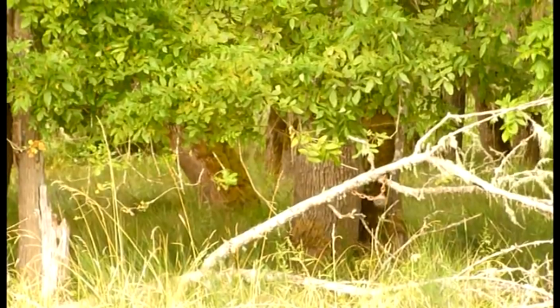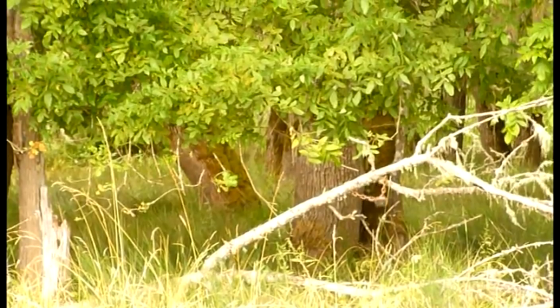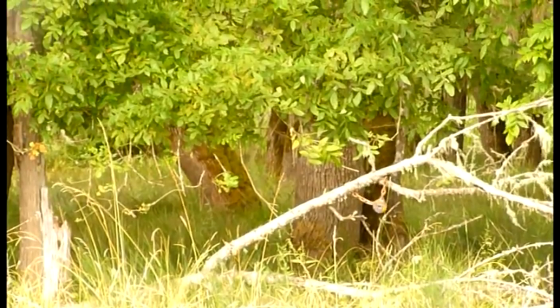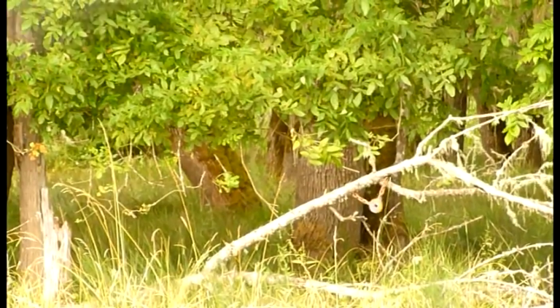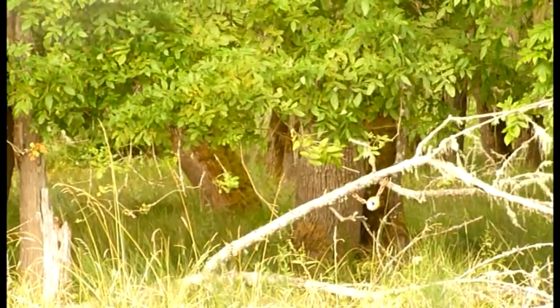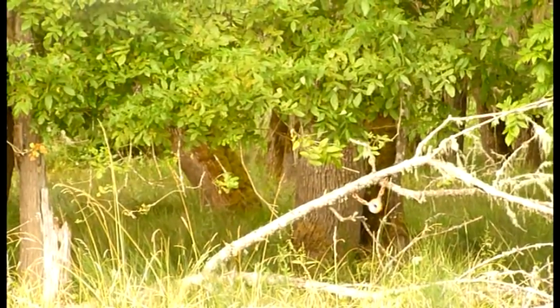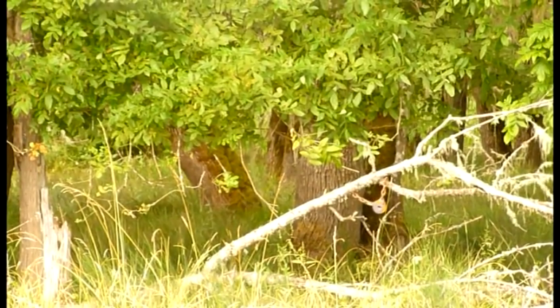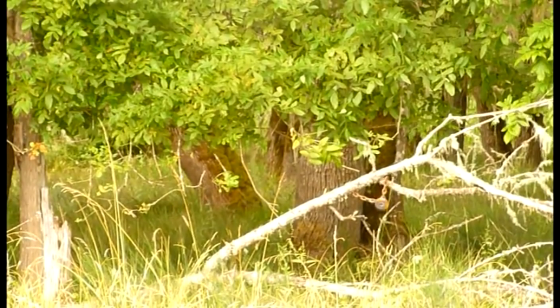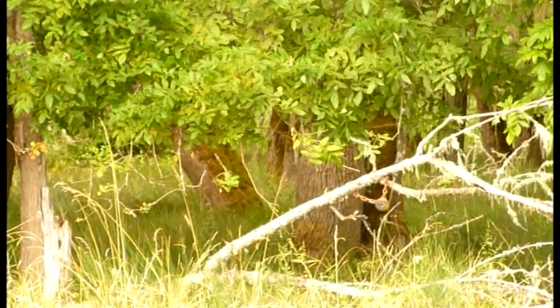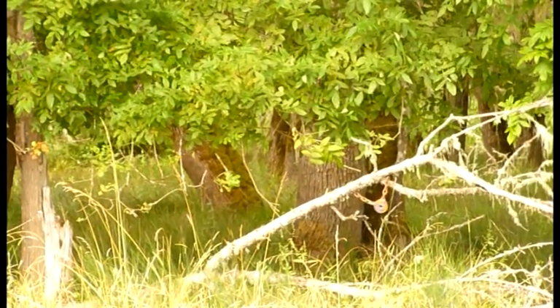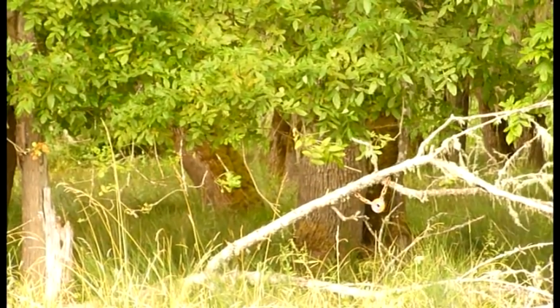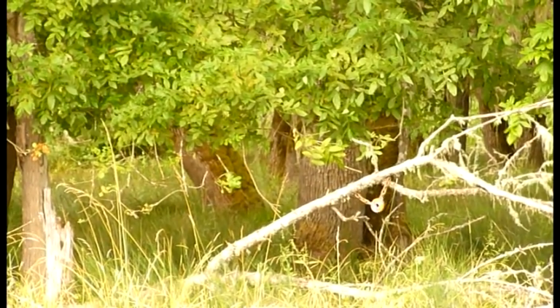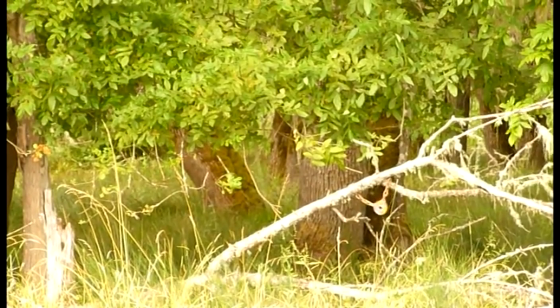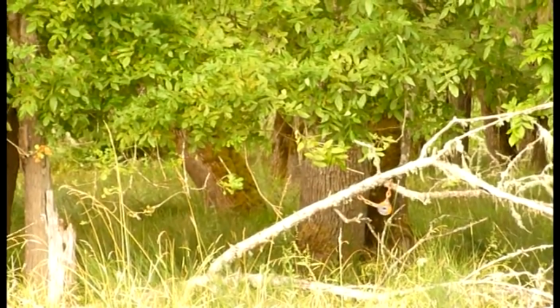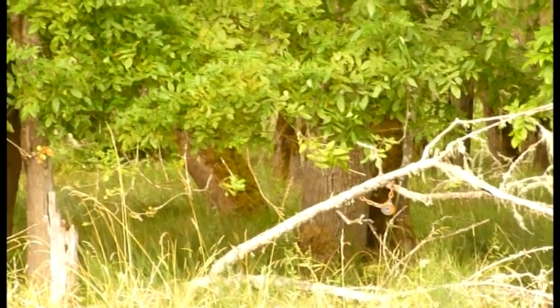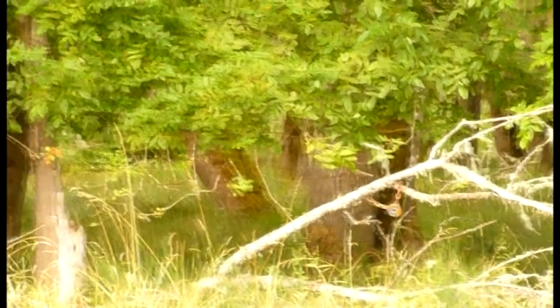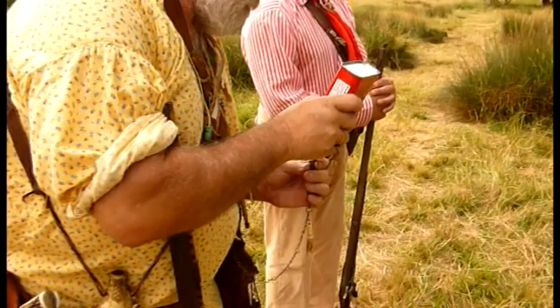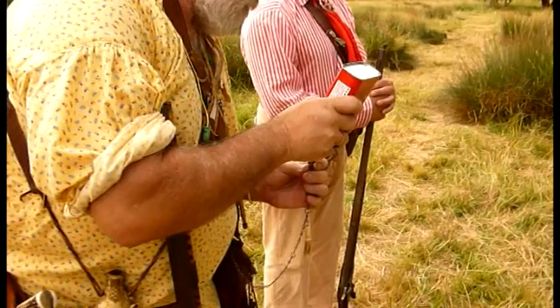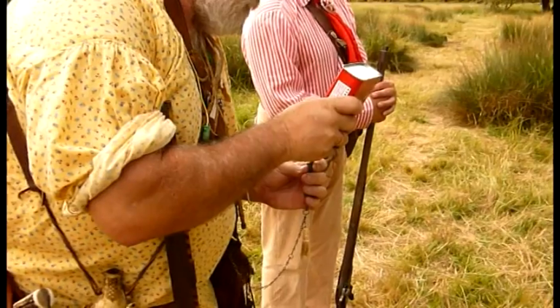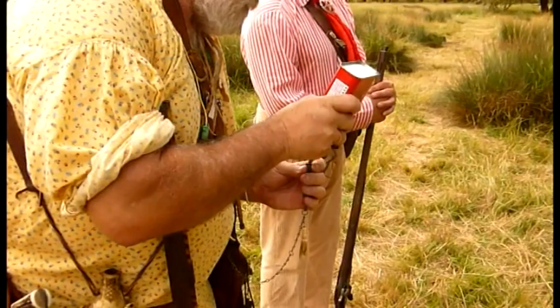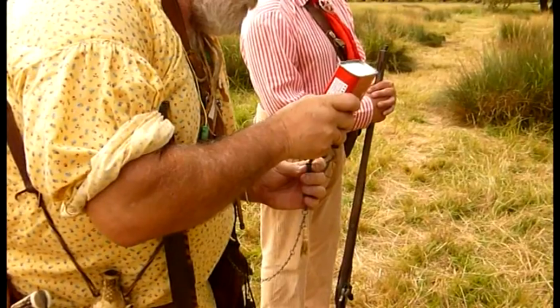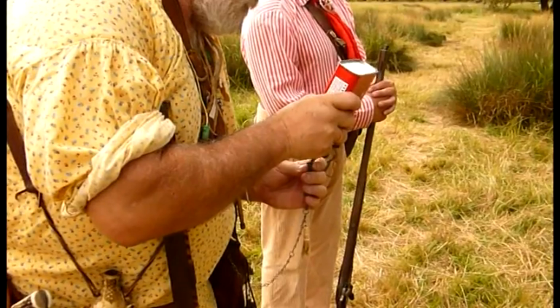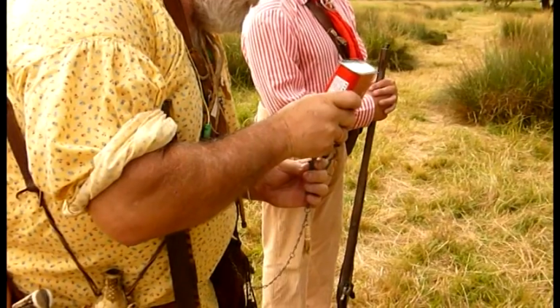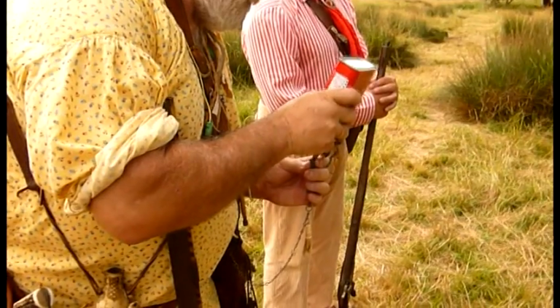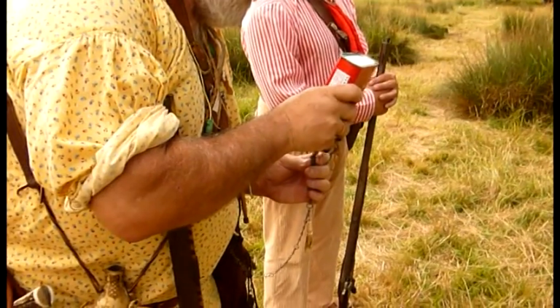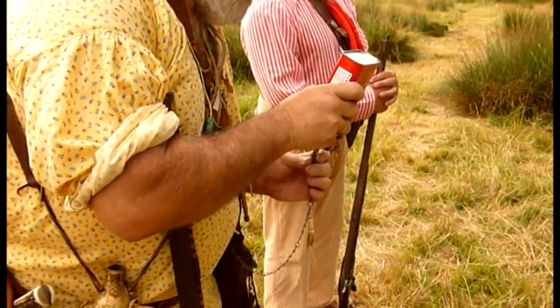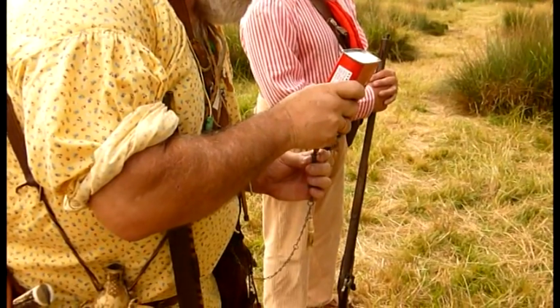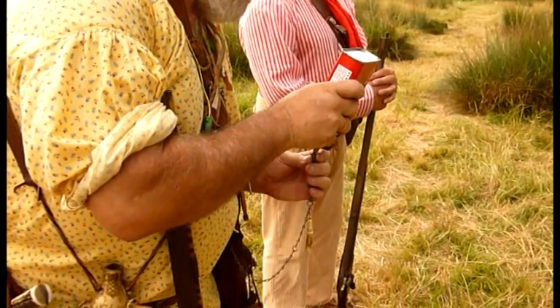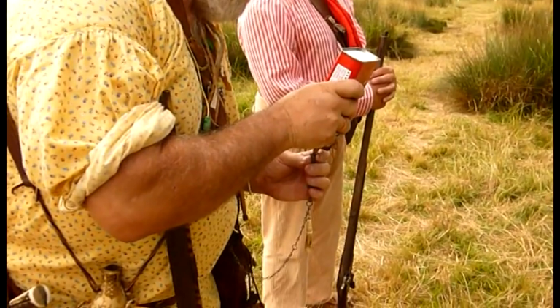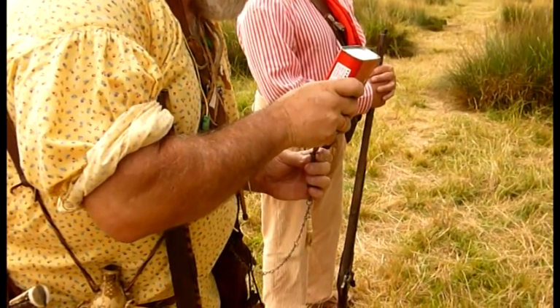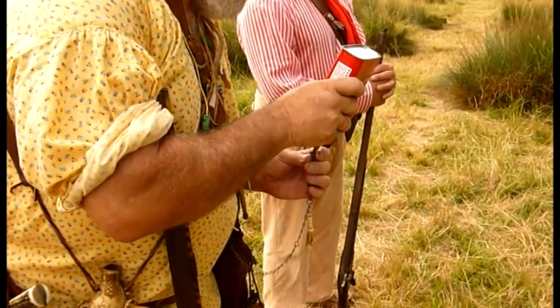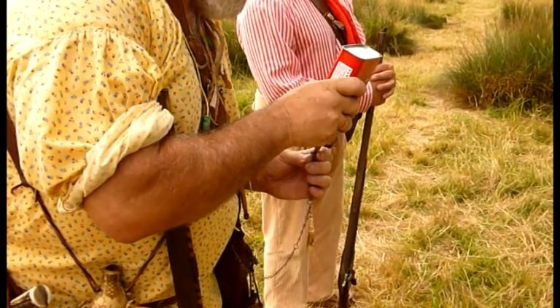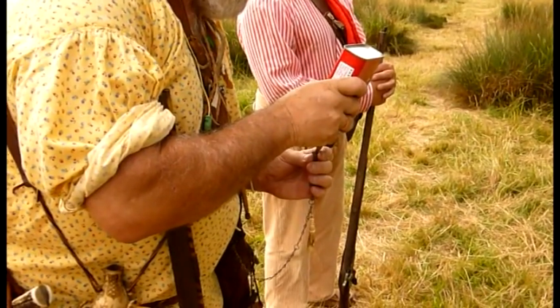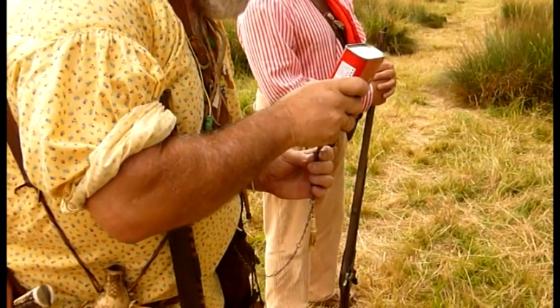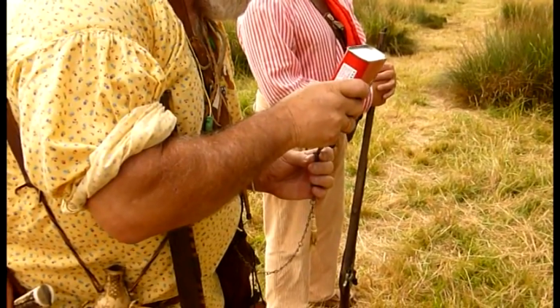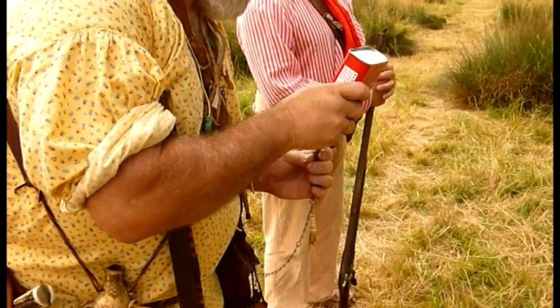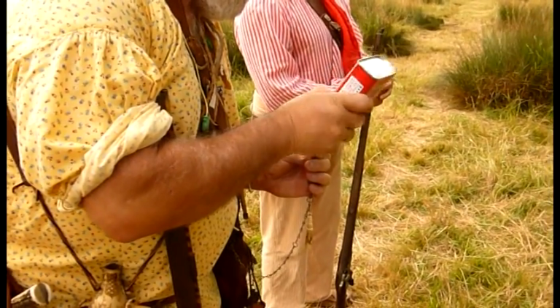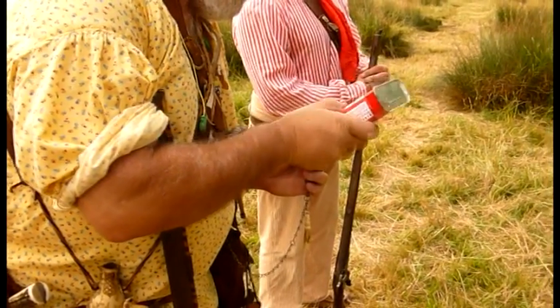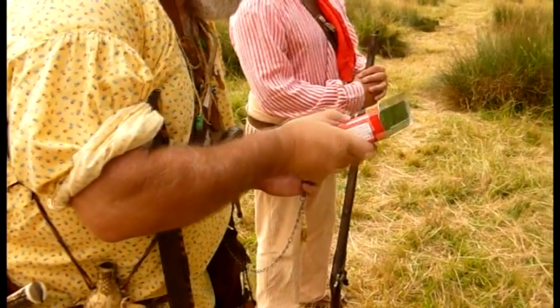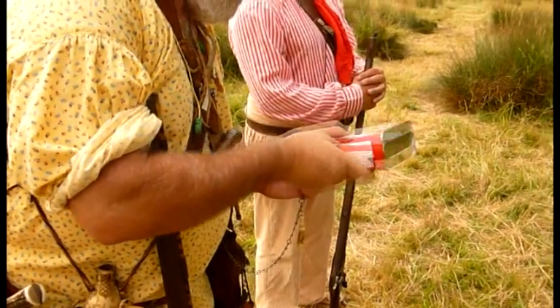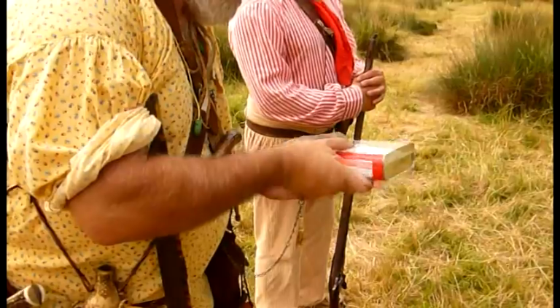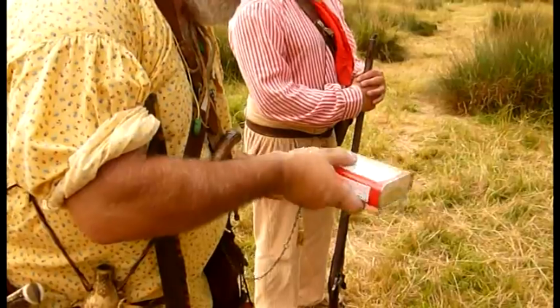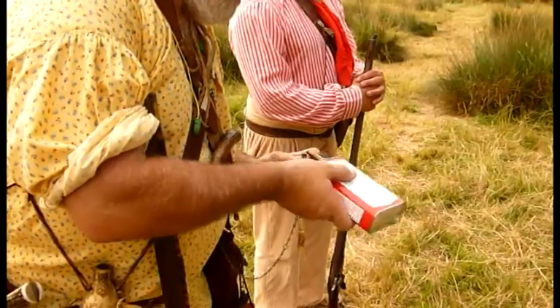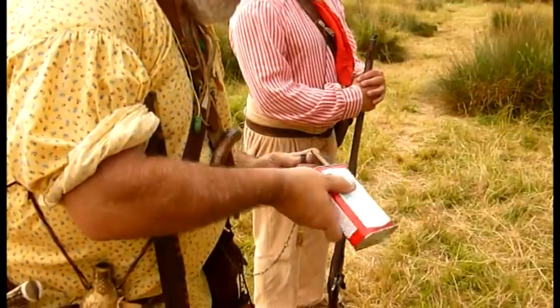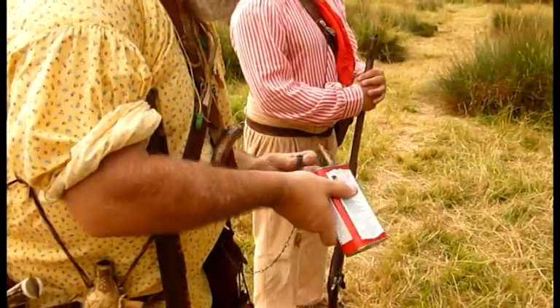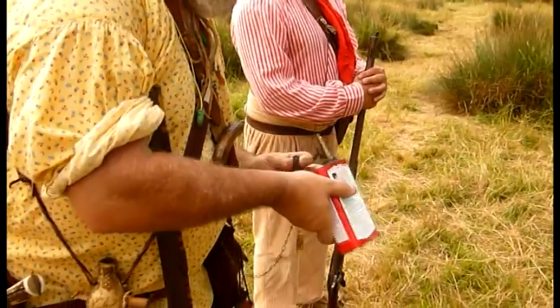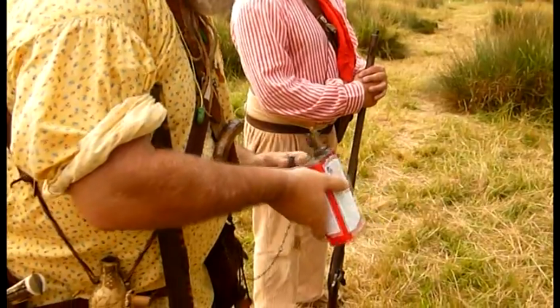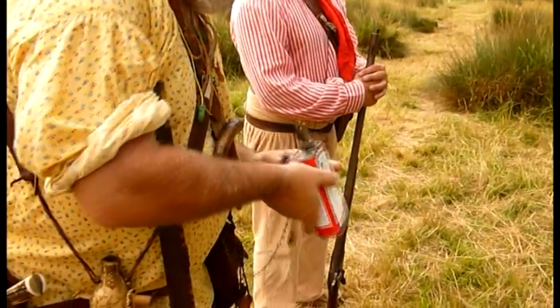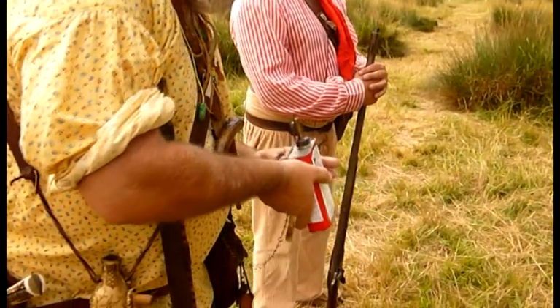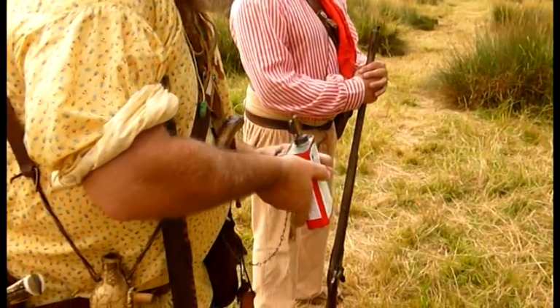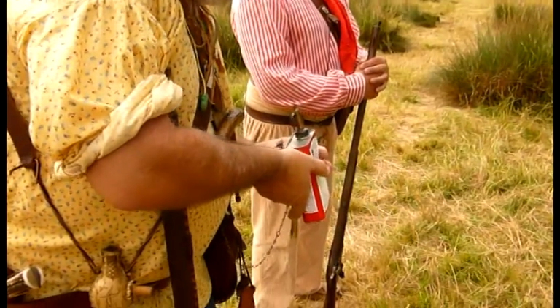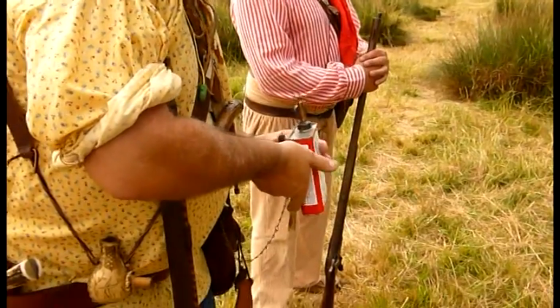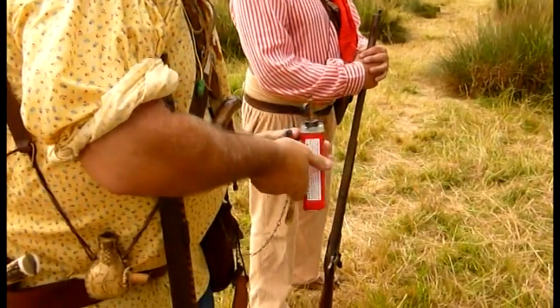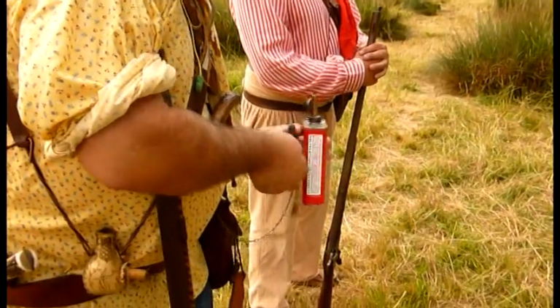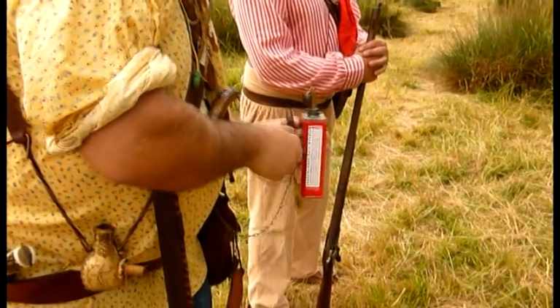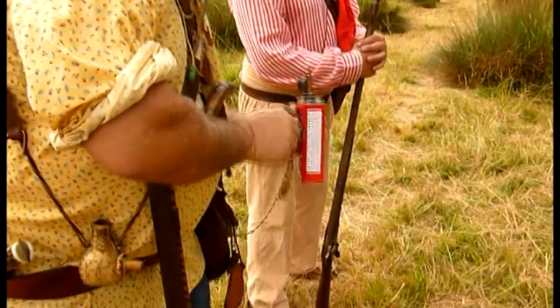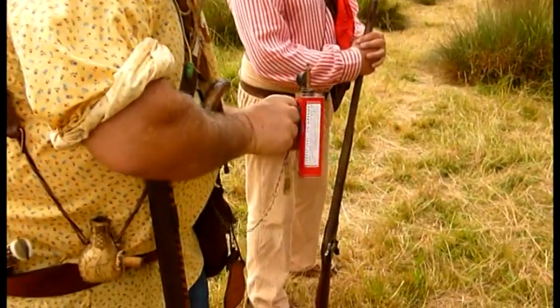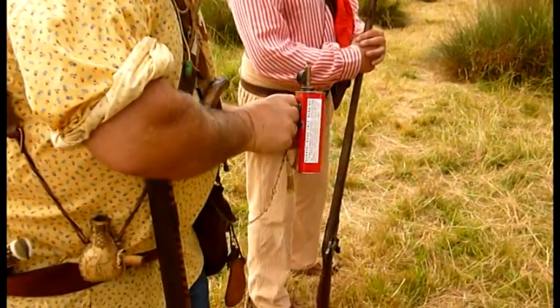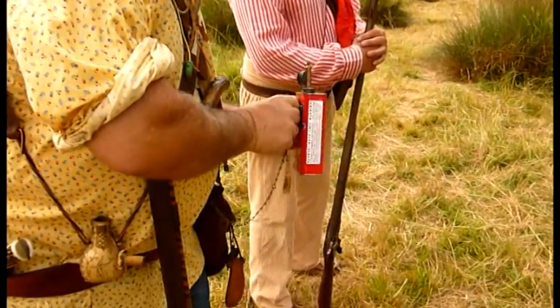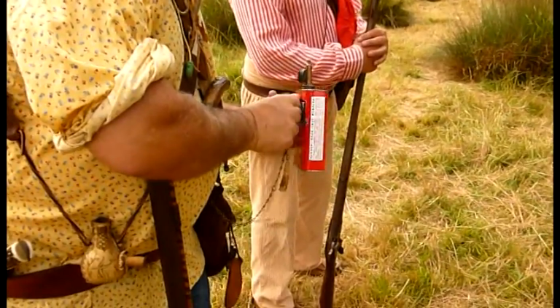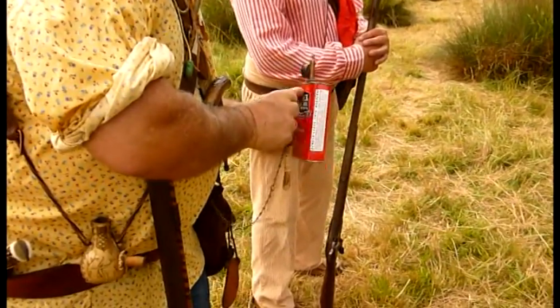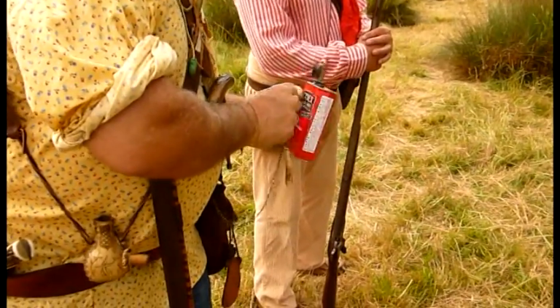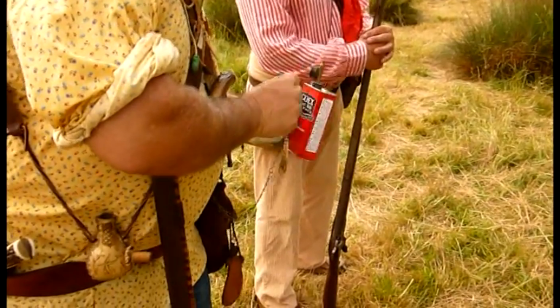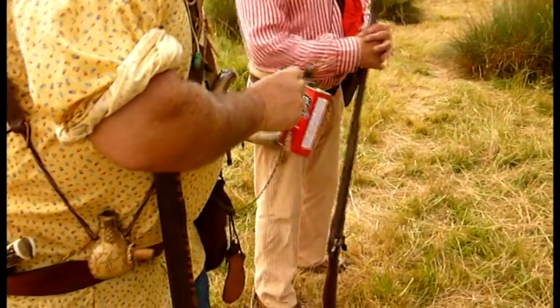These percussion-cap muzzleloaders take a bit of preparation between rounds. If a grizzly's coming at you, you really need to get it with the first shot.